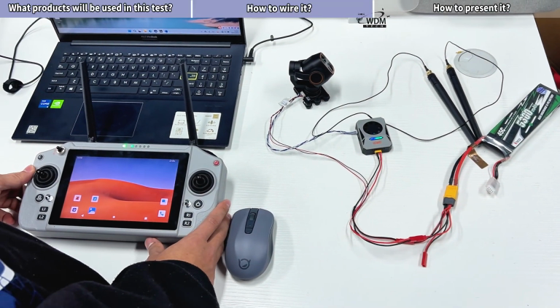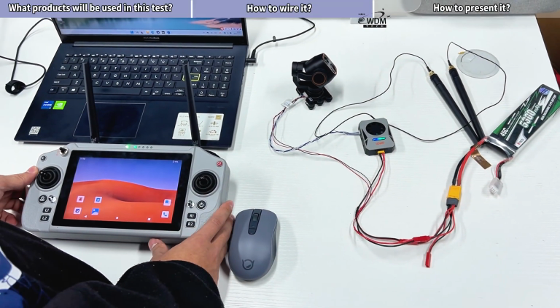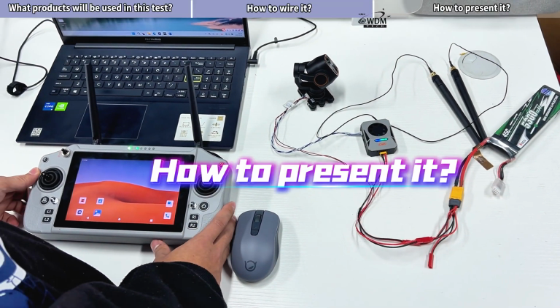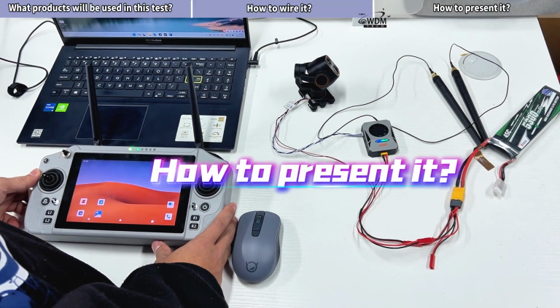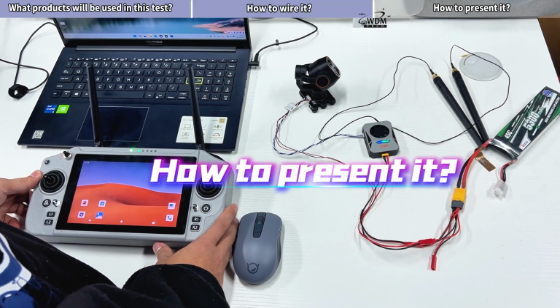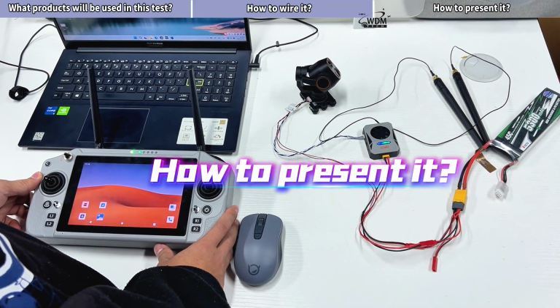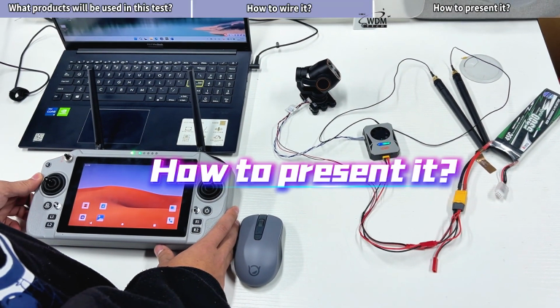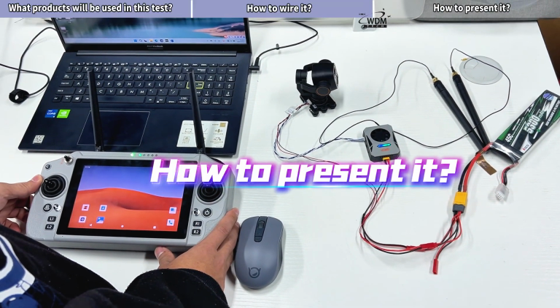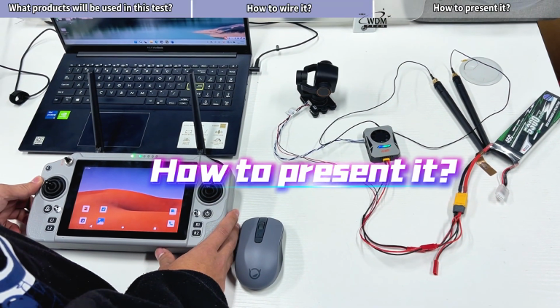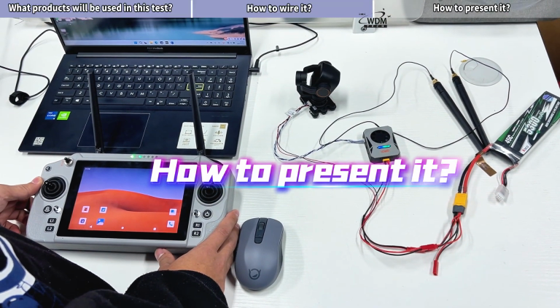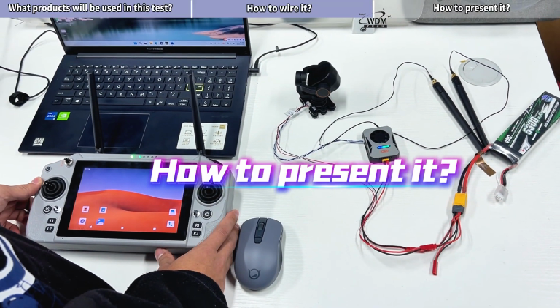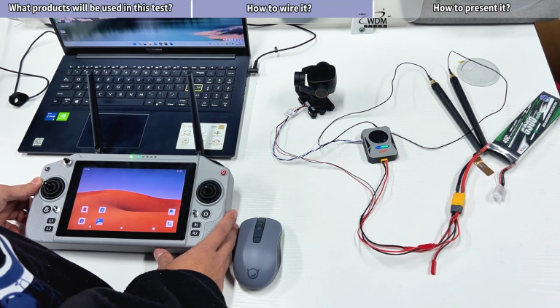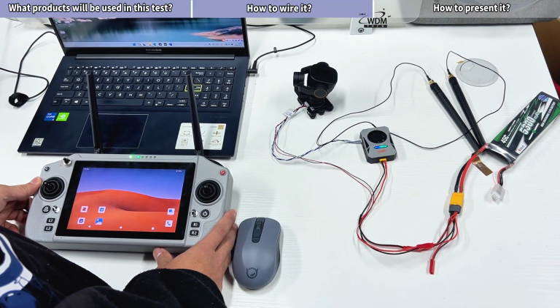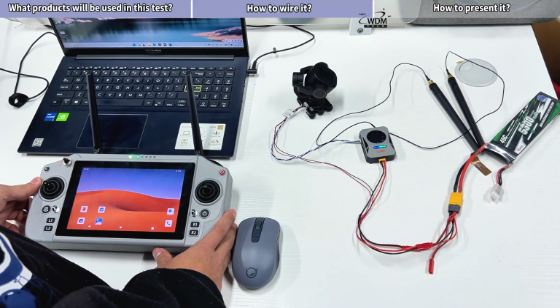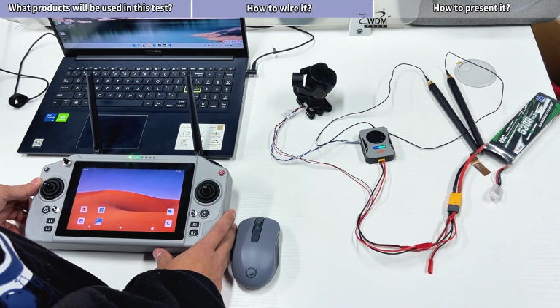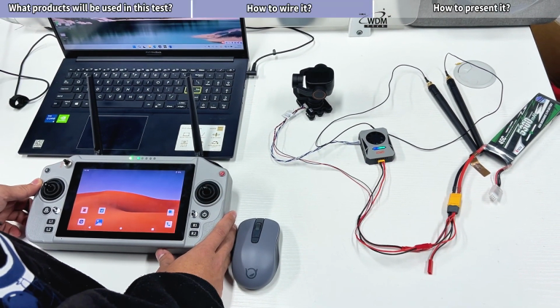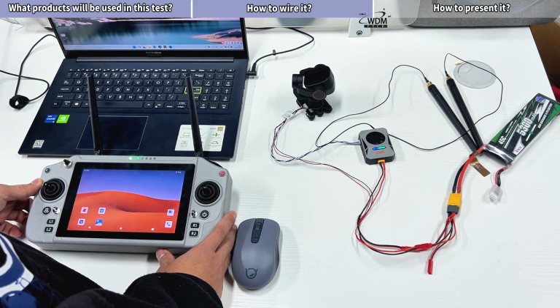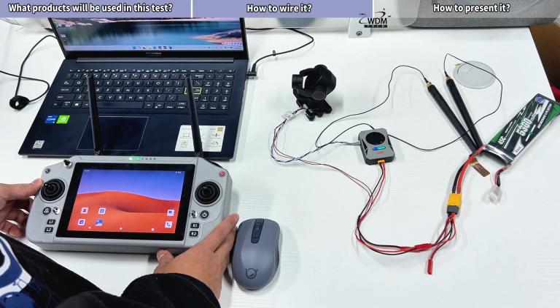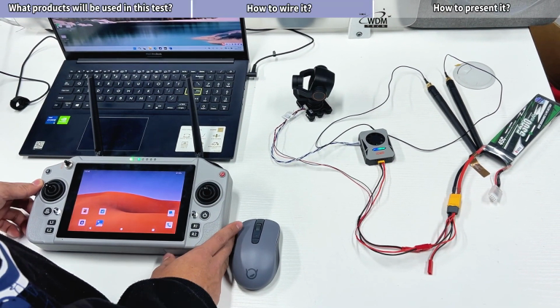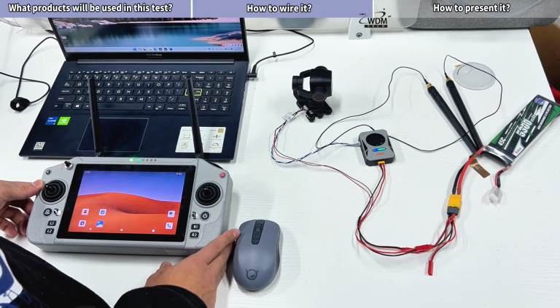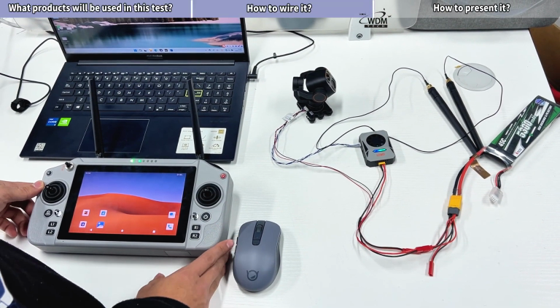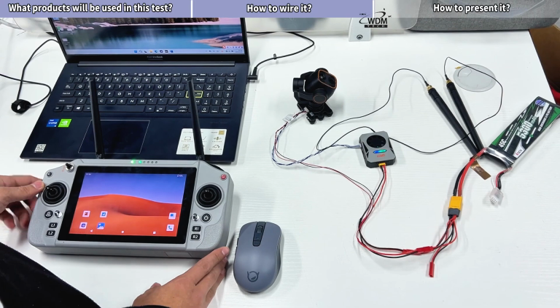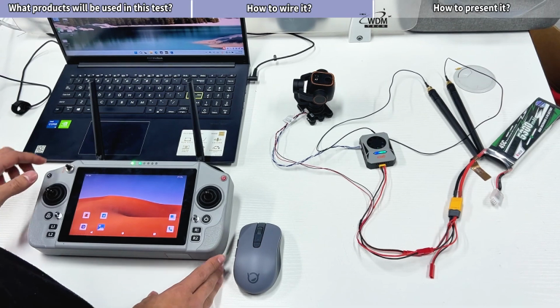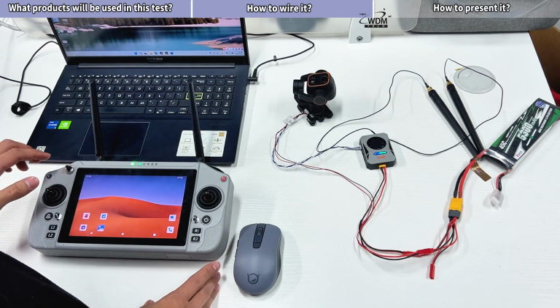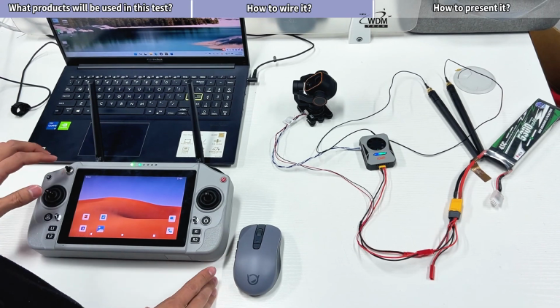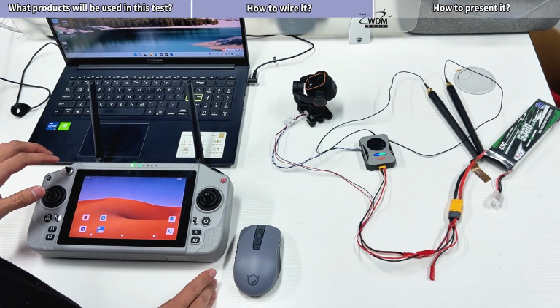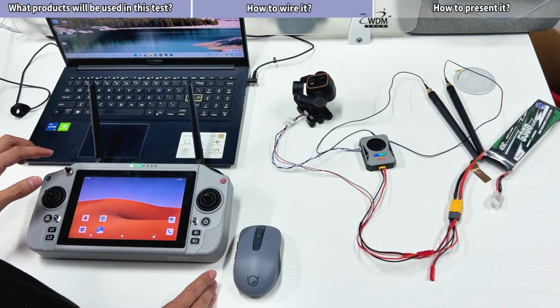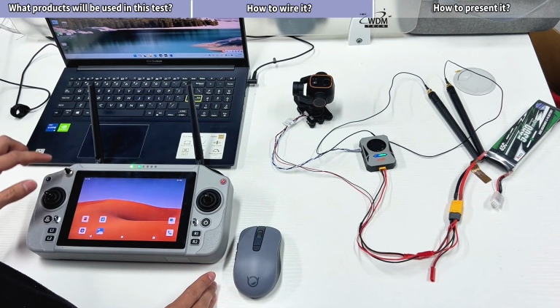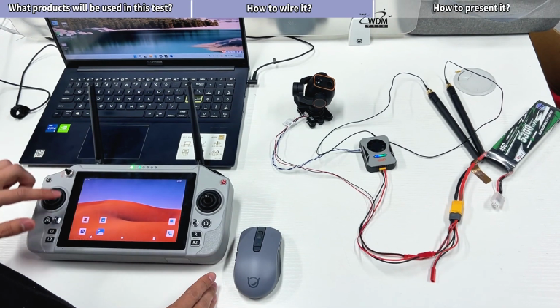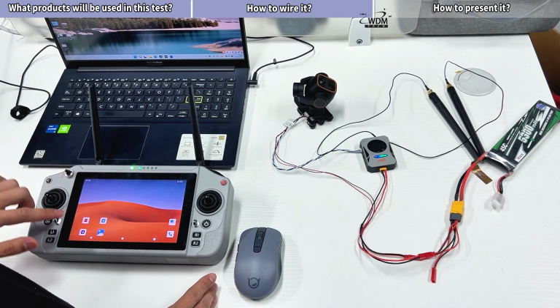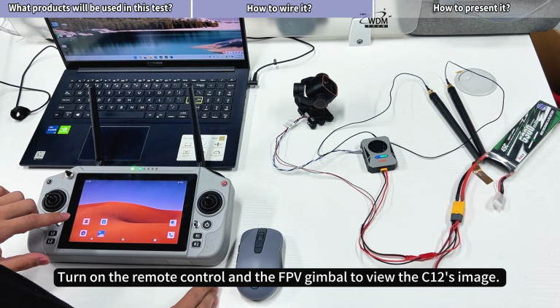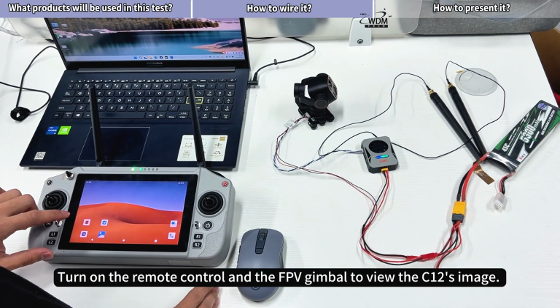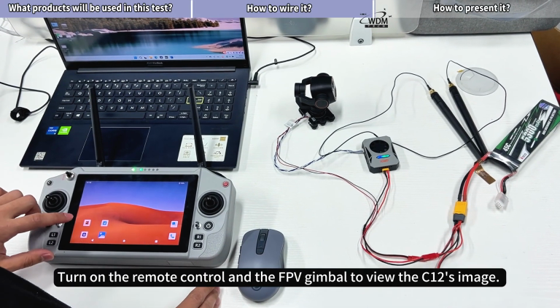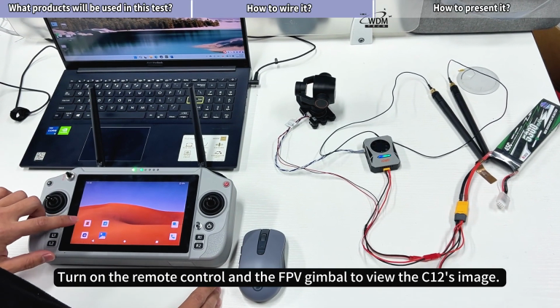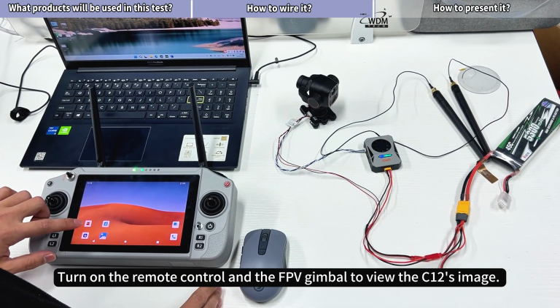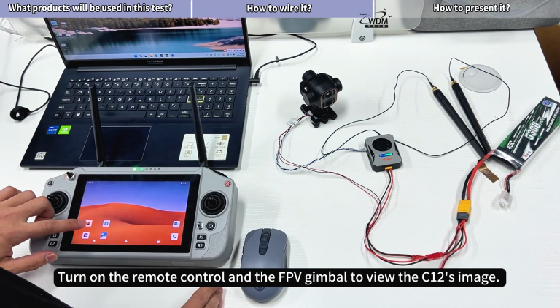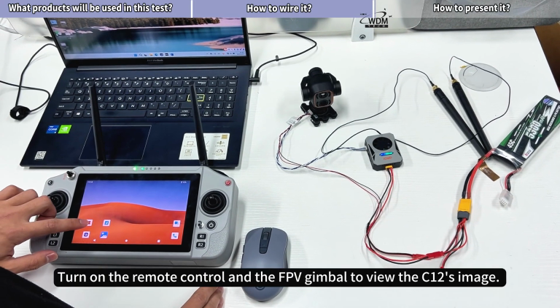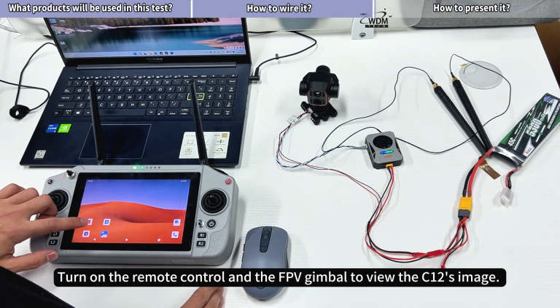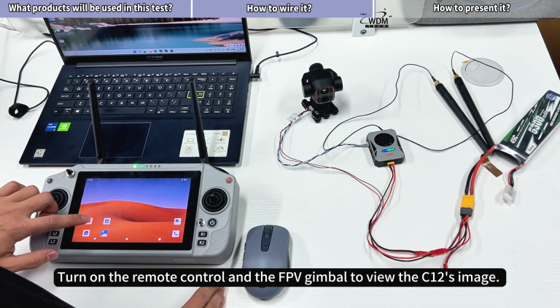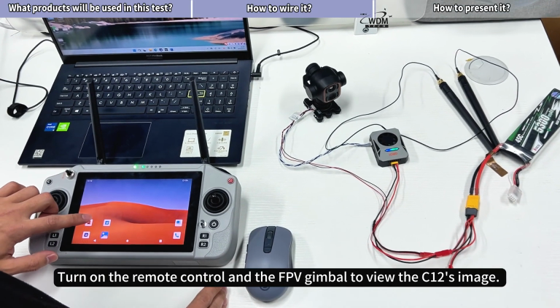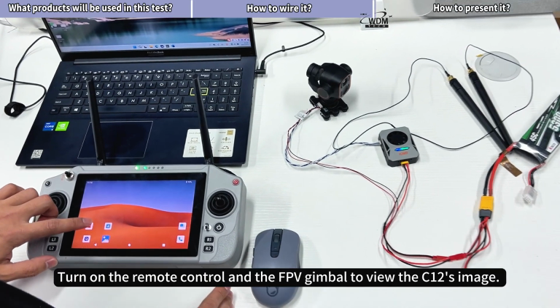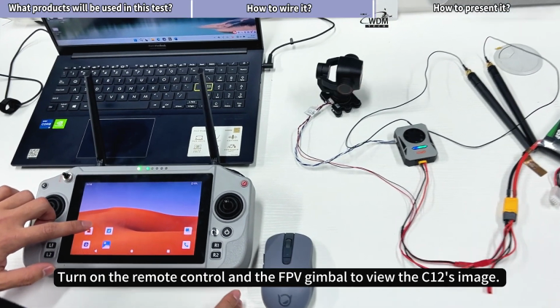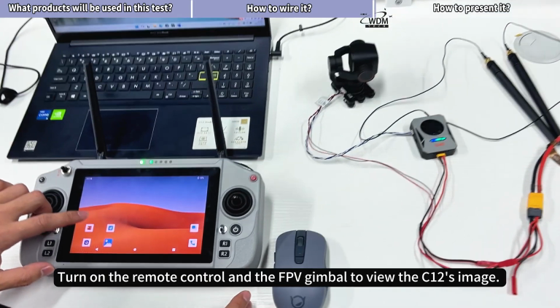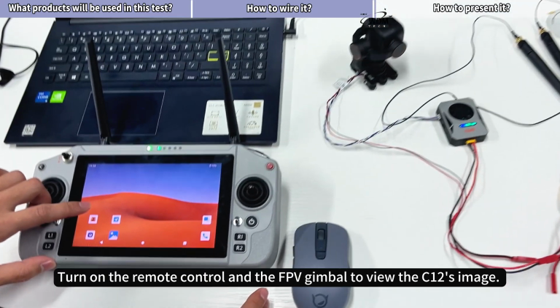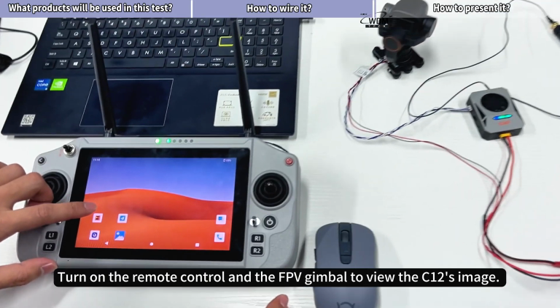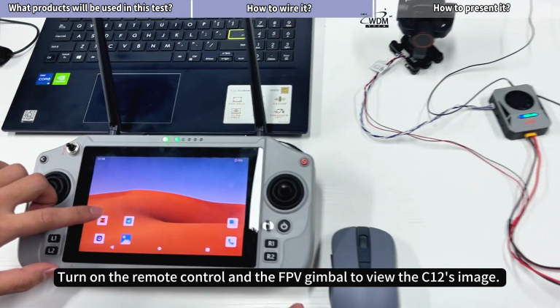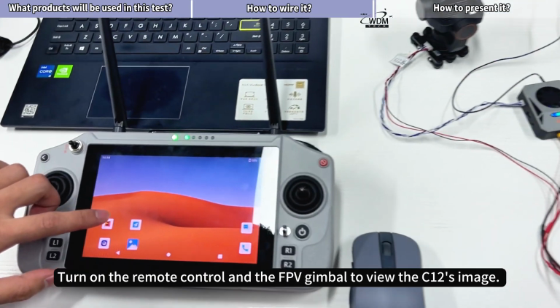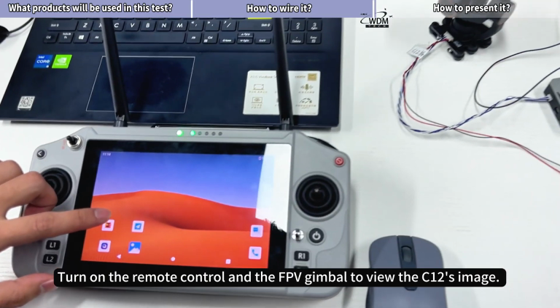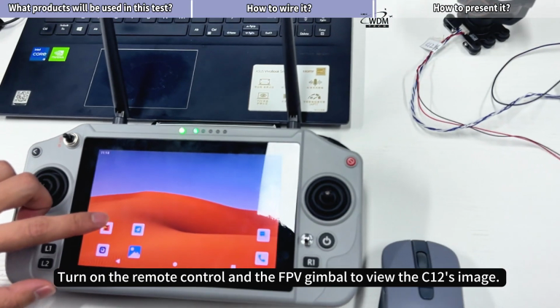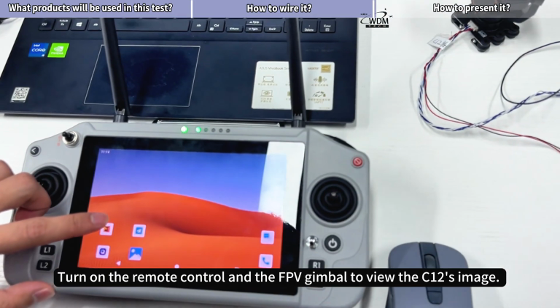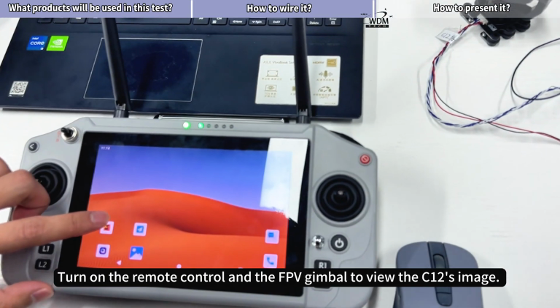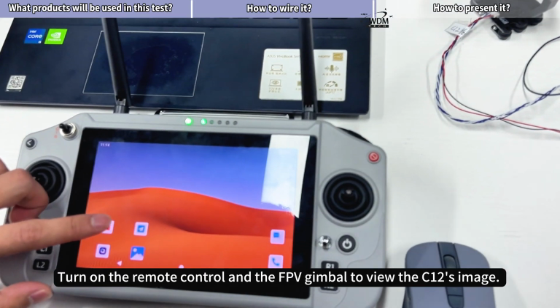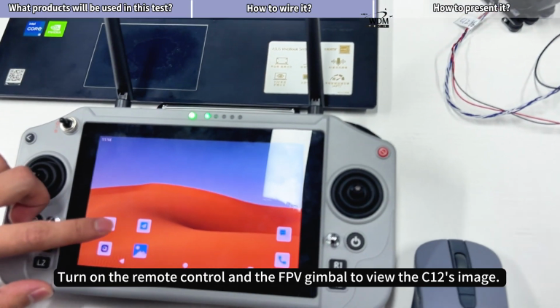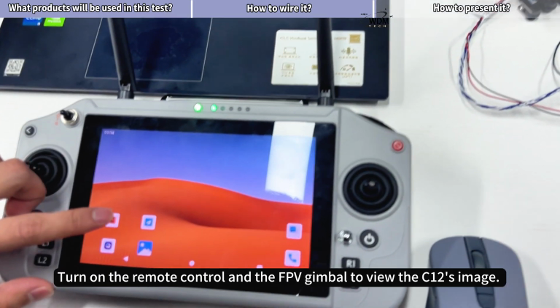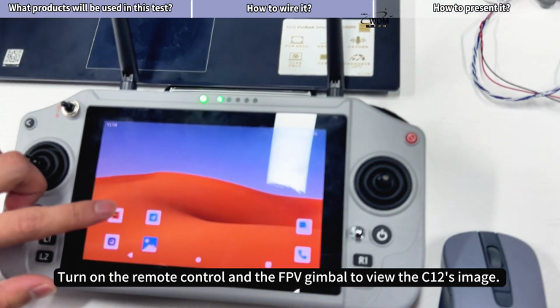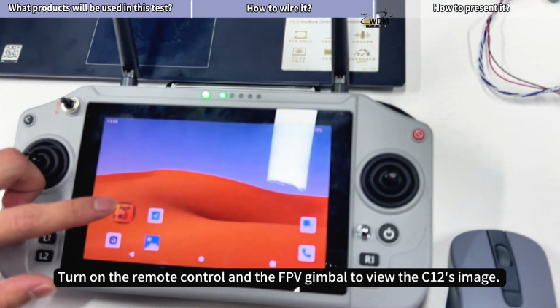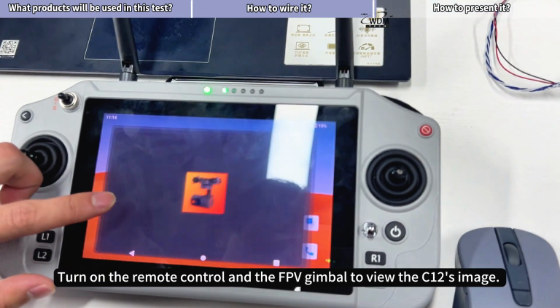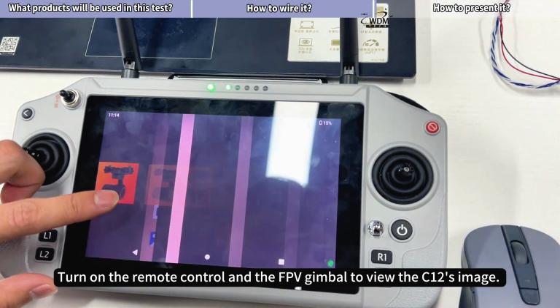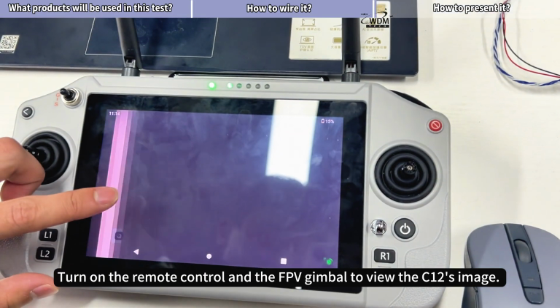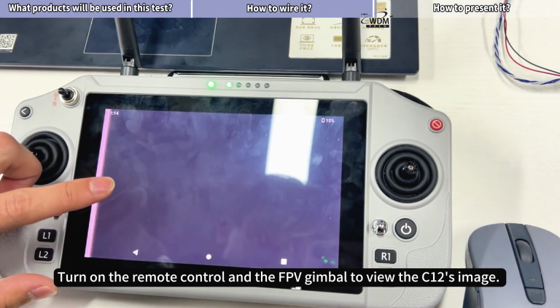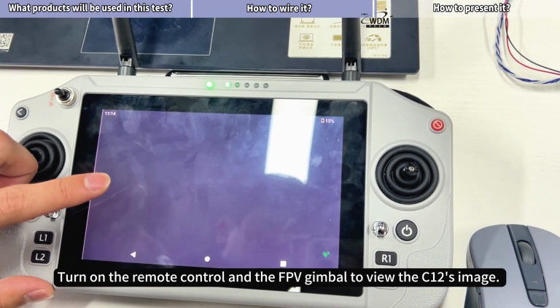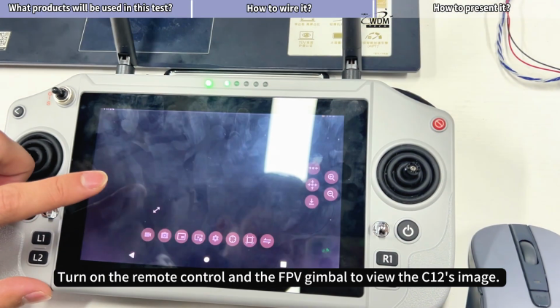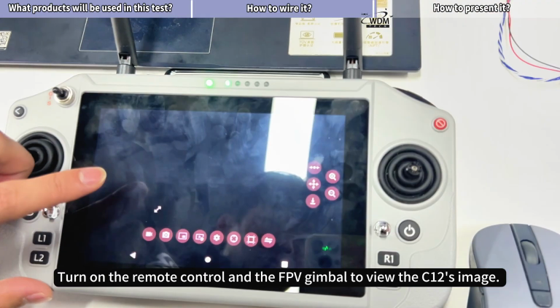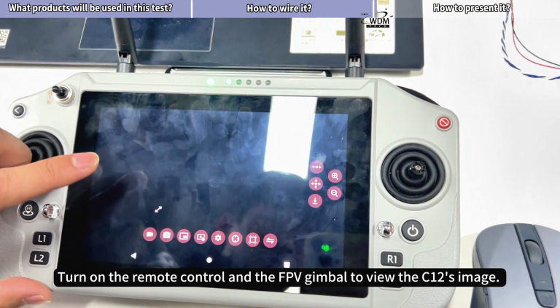How to present it: turn on the remote control and the FPV gimbal to view the C12's image.